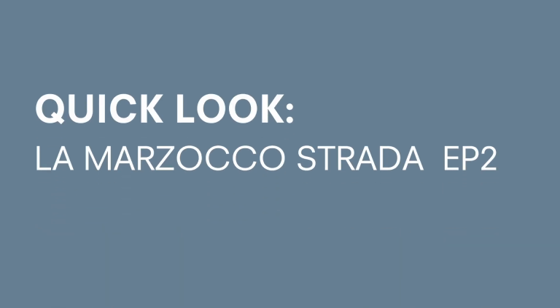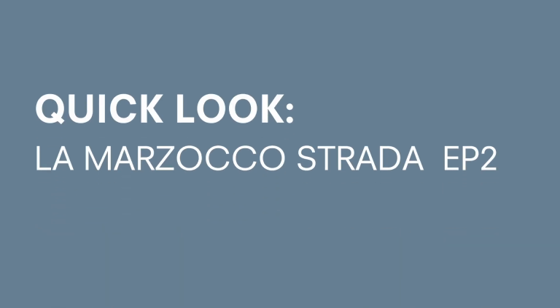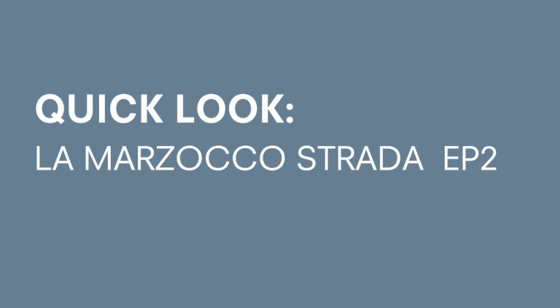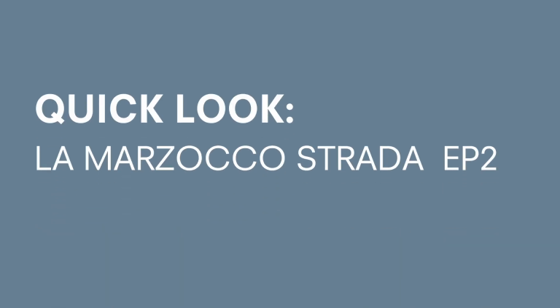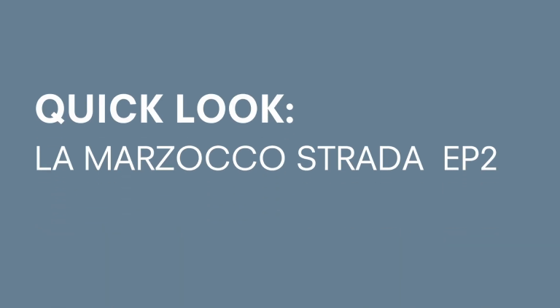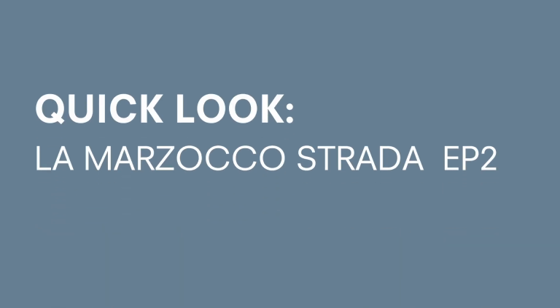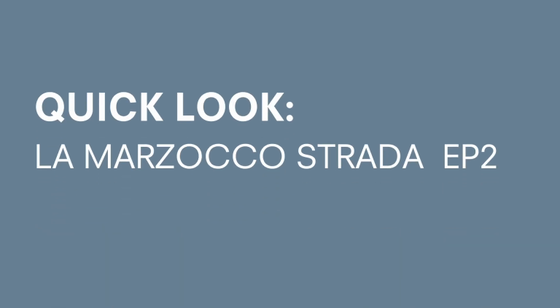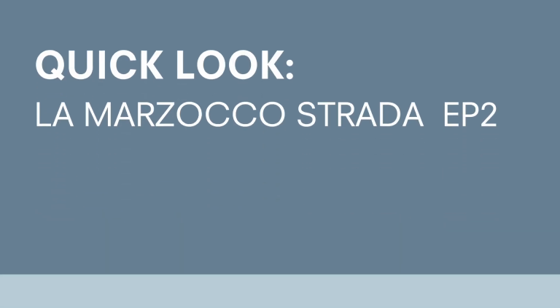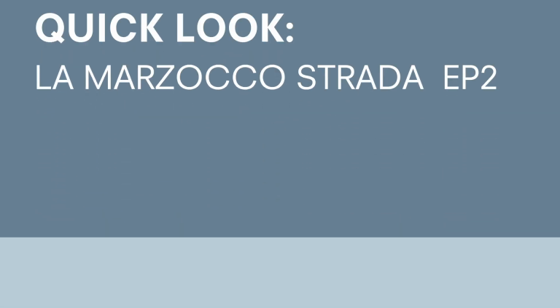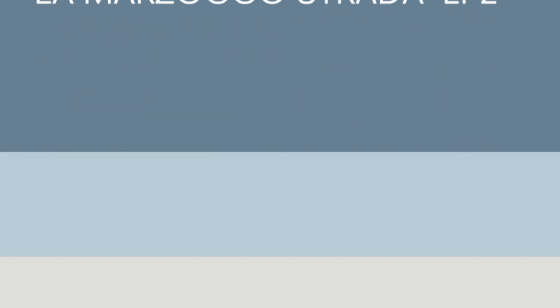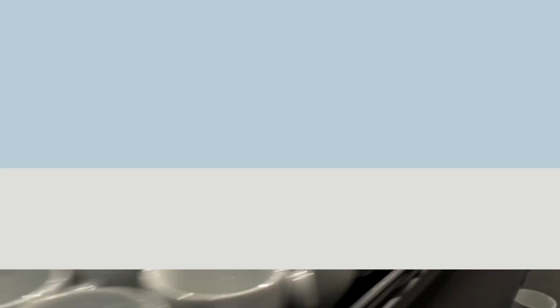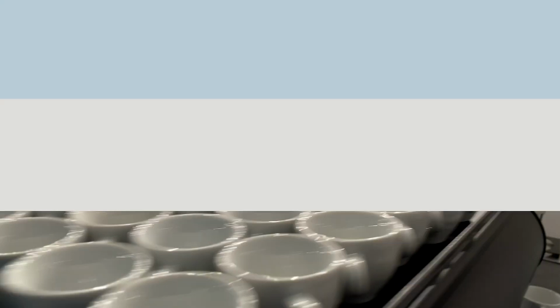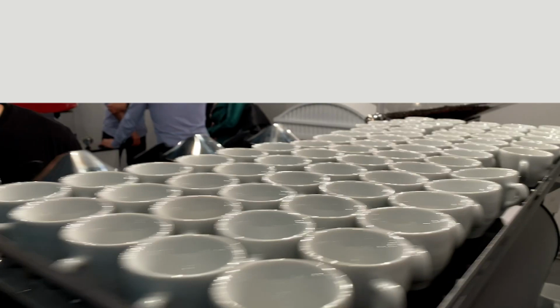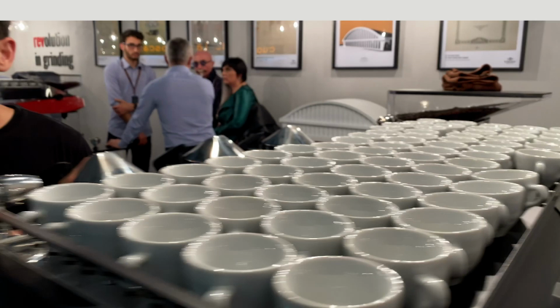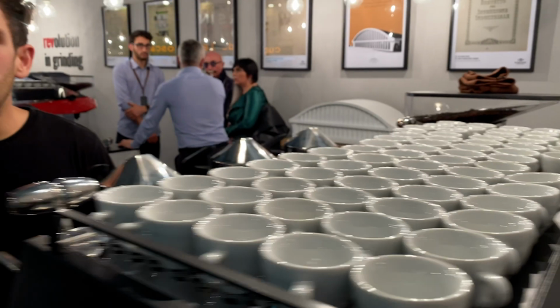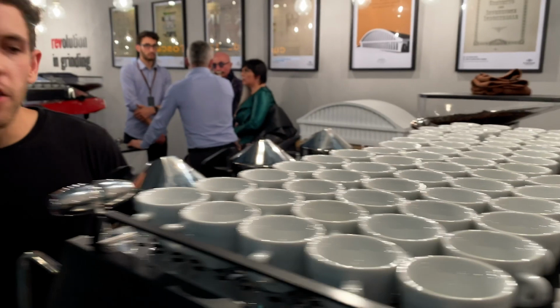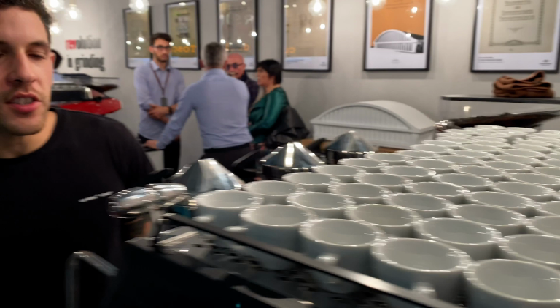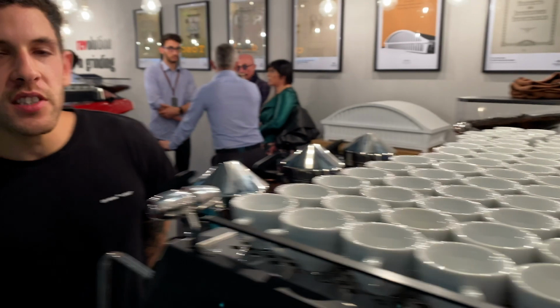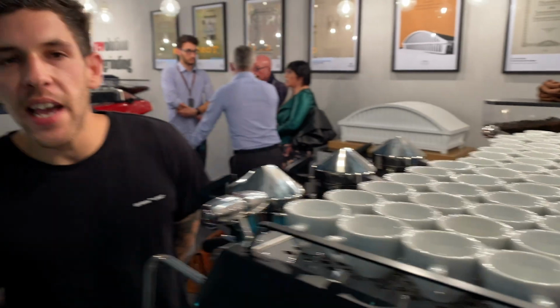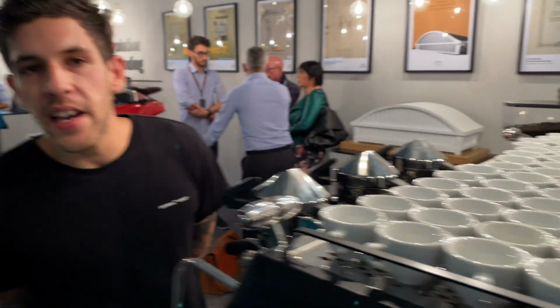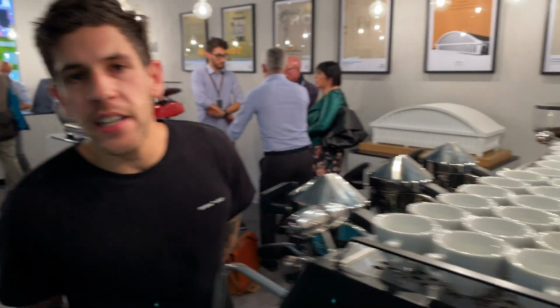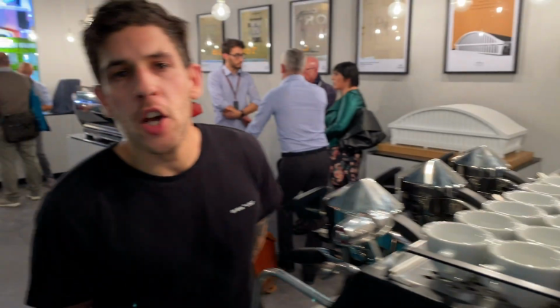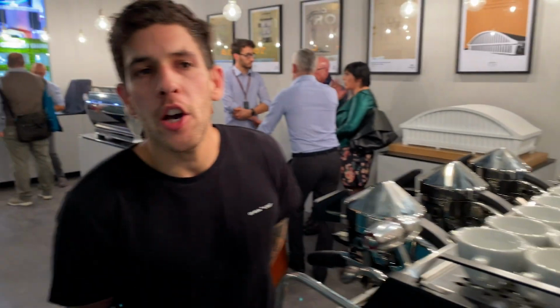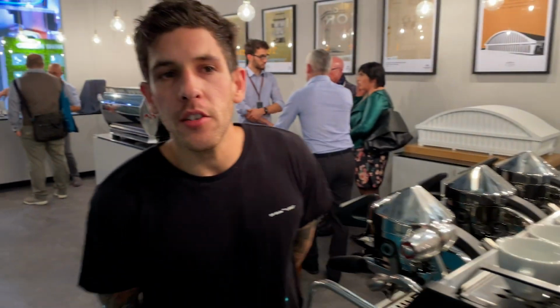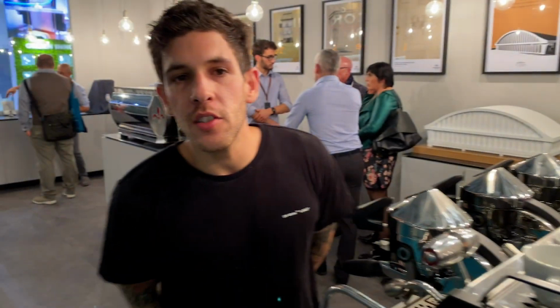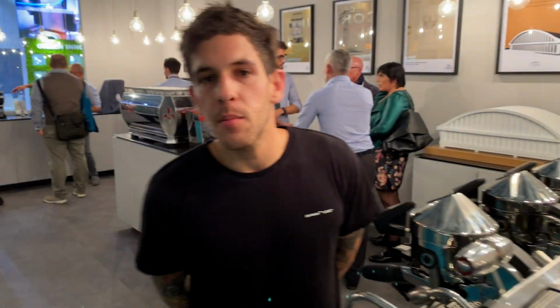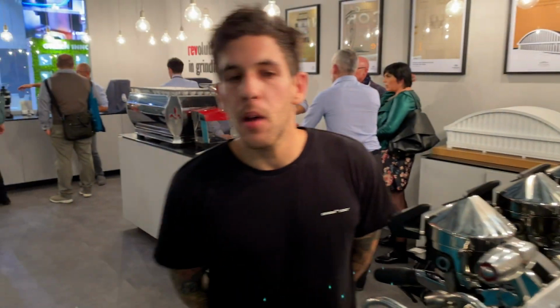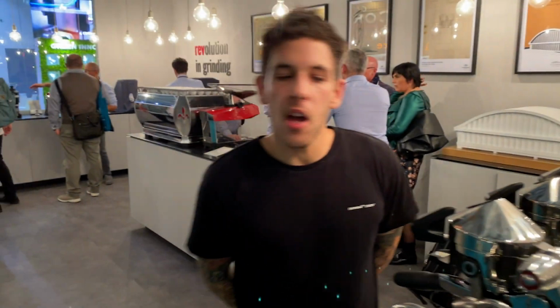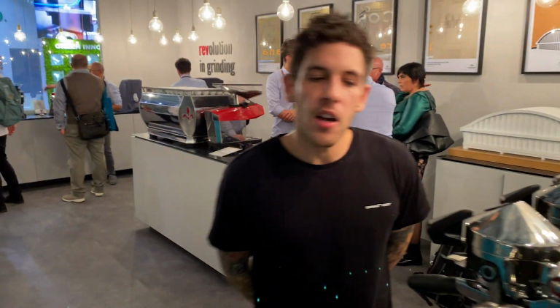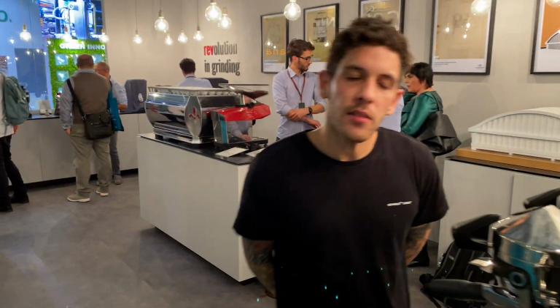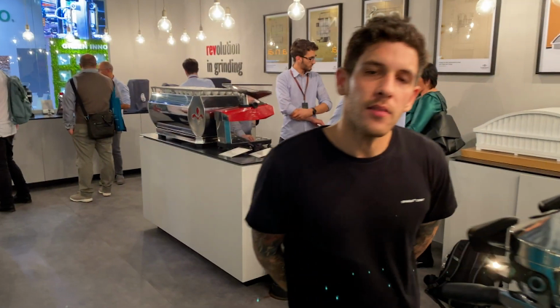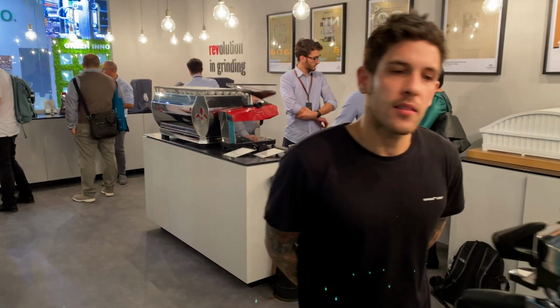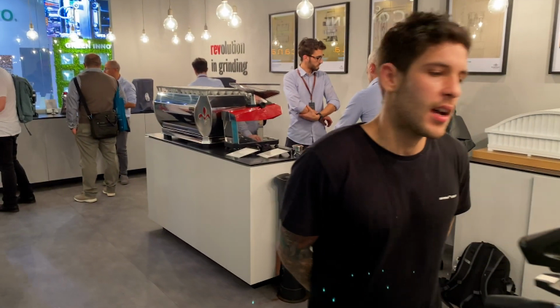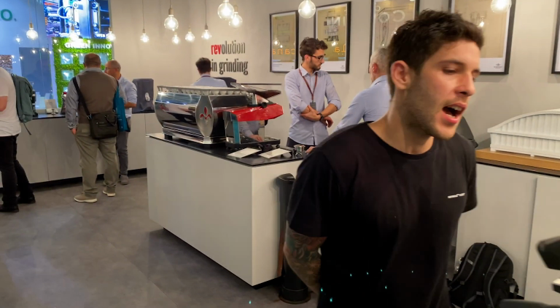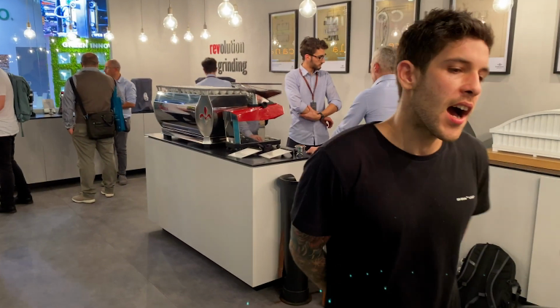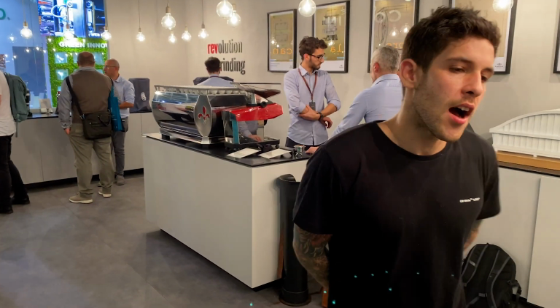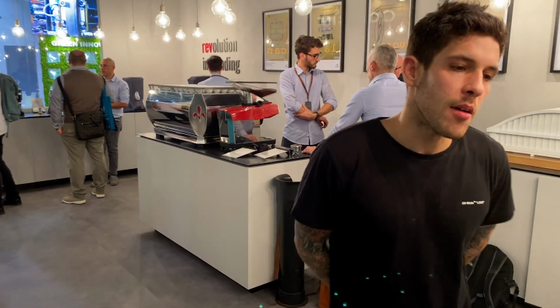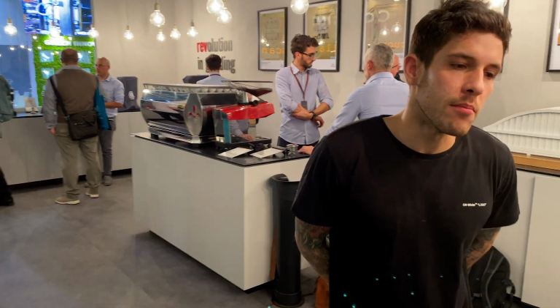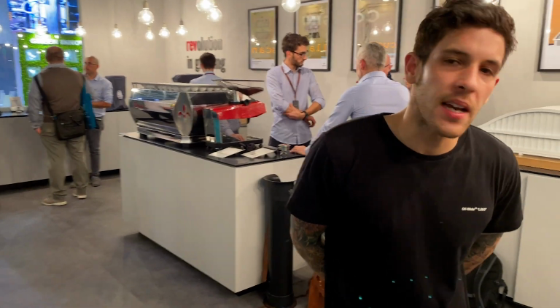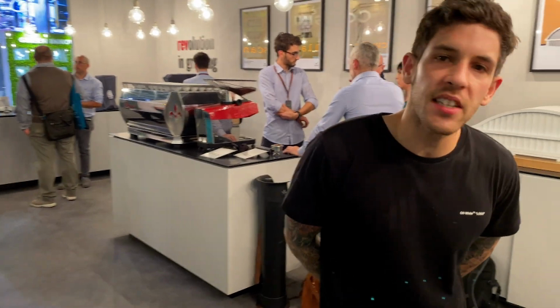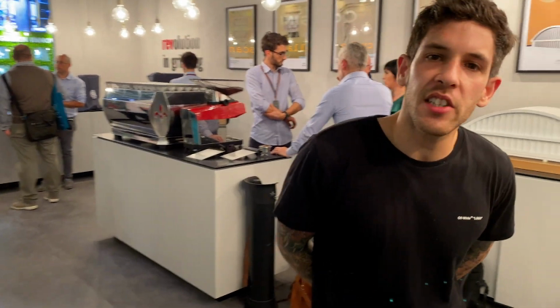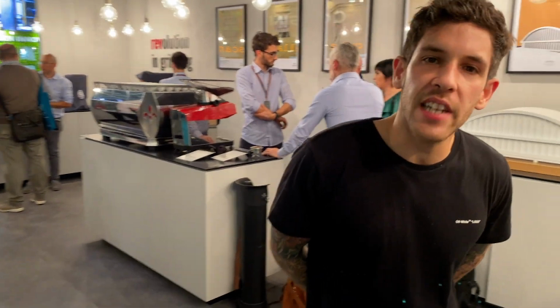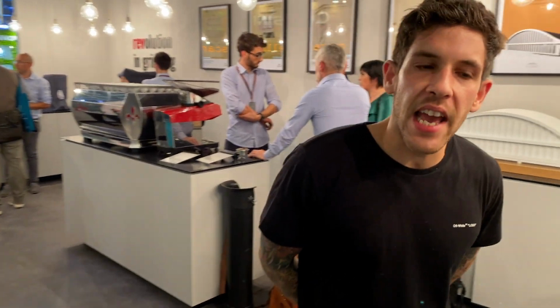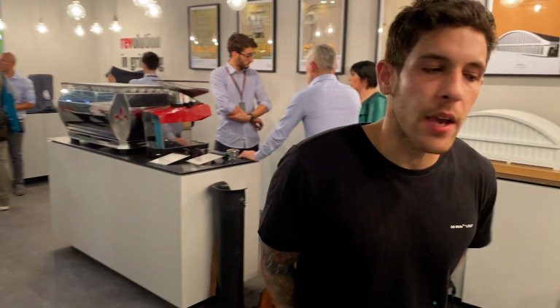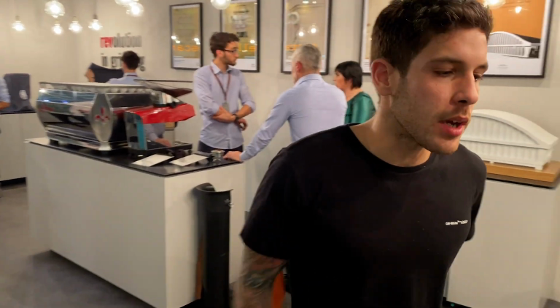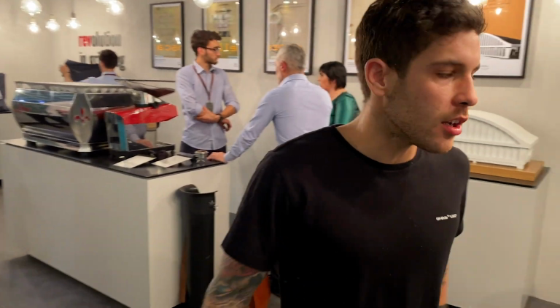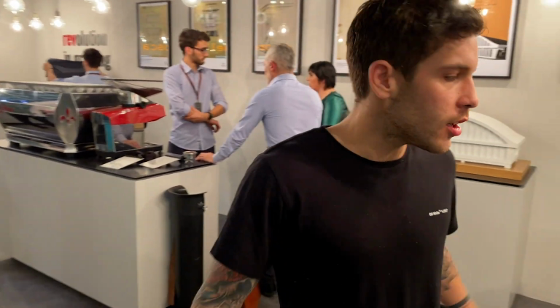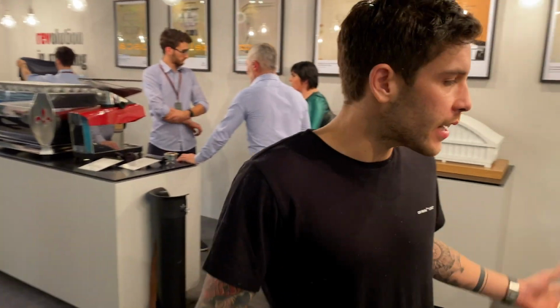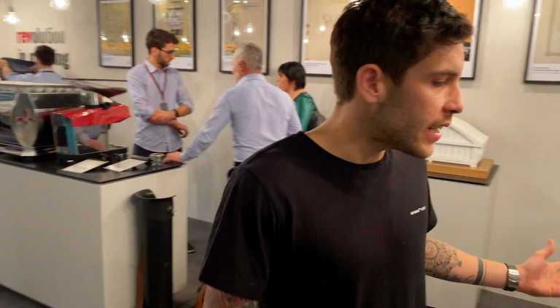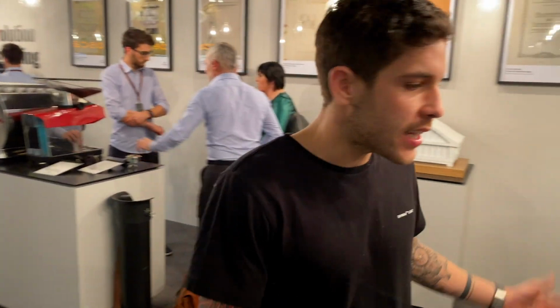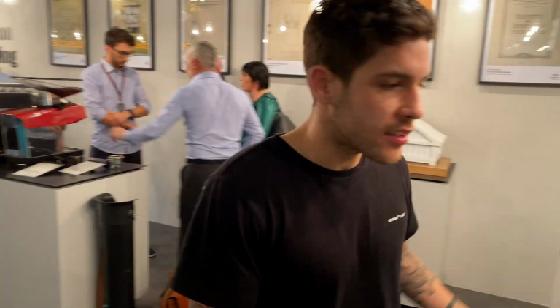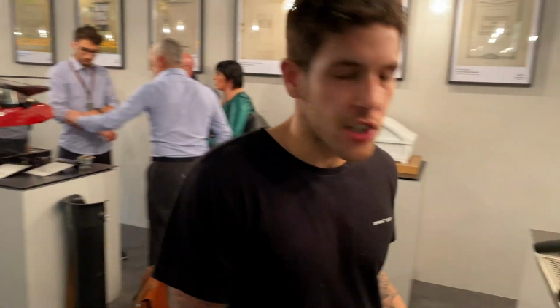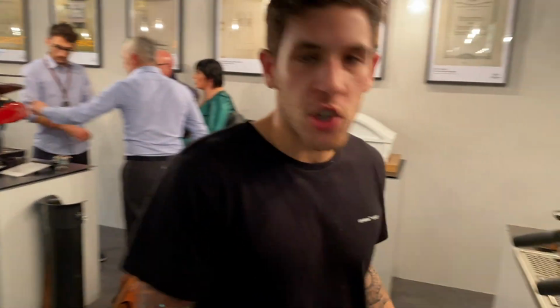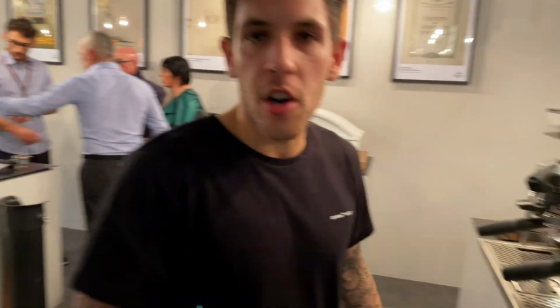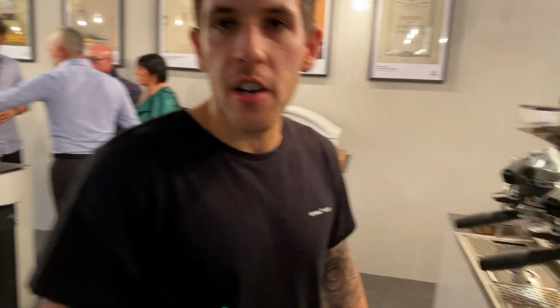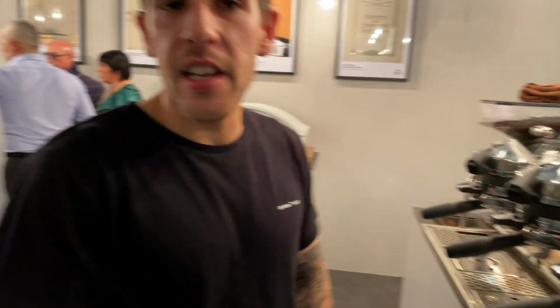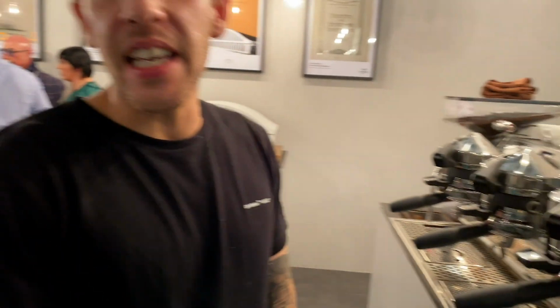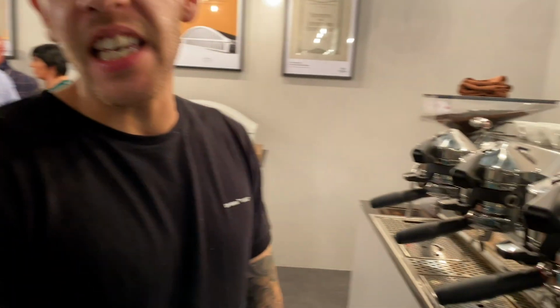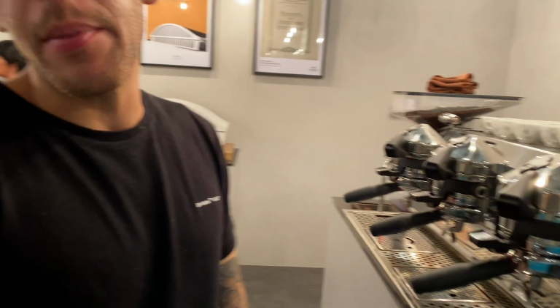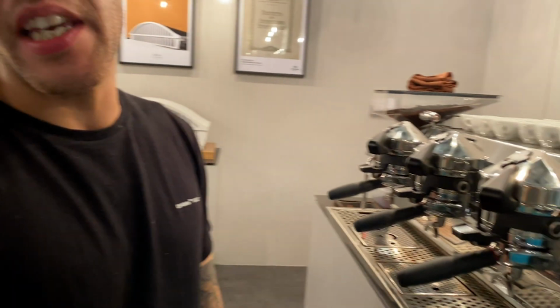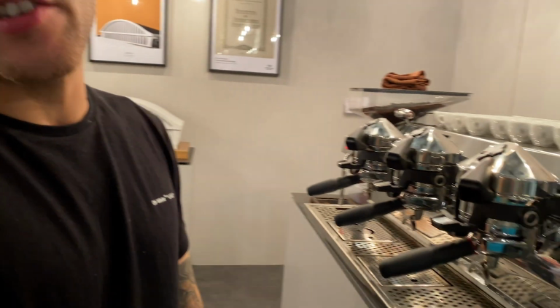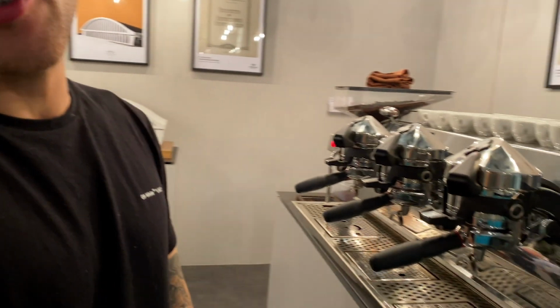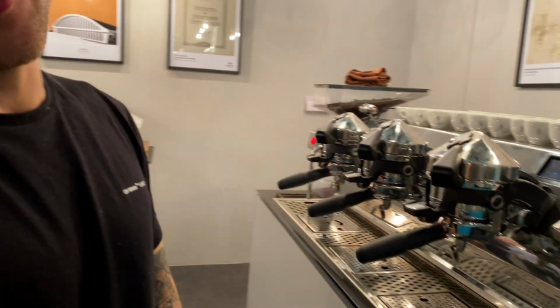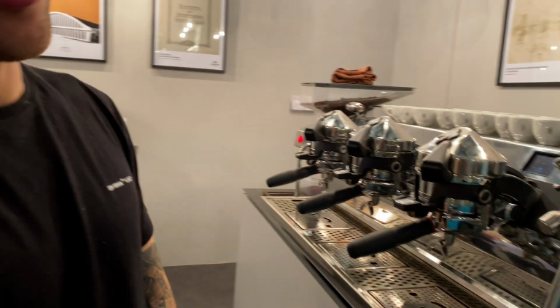Hi guys, we are at Labazzocco Standard Post, Milan. Today we are looking at the Strada EP2.